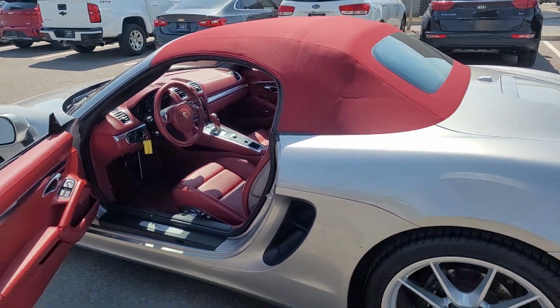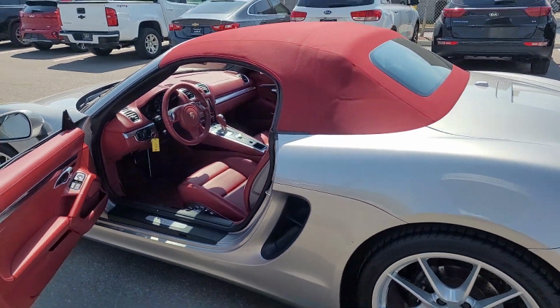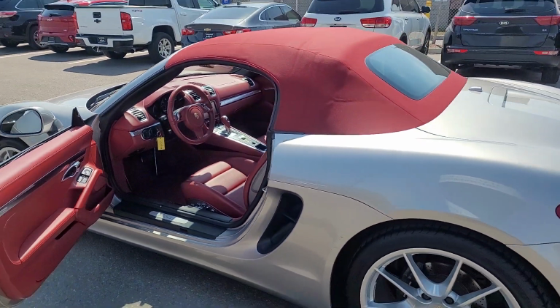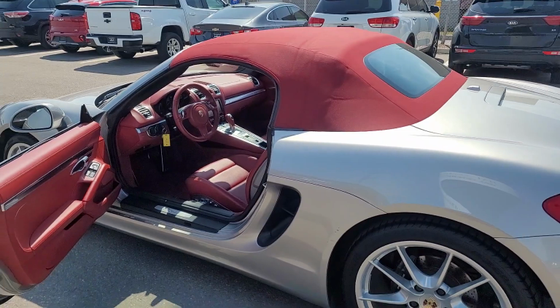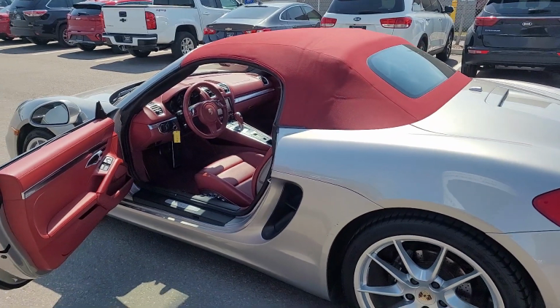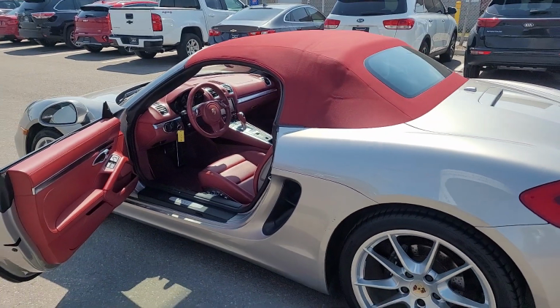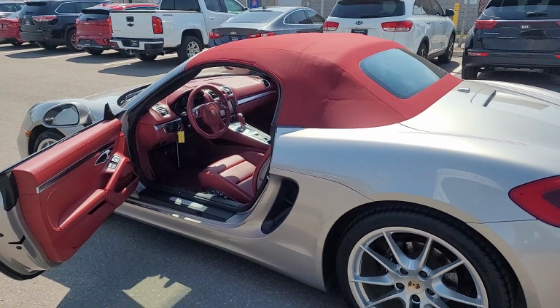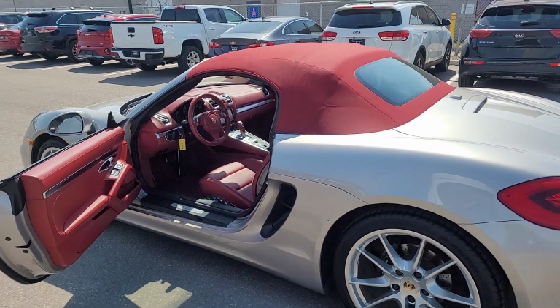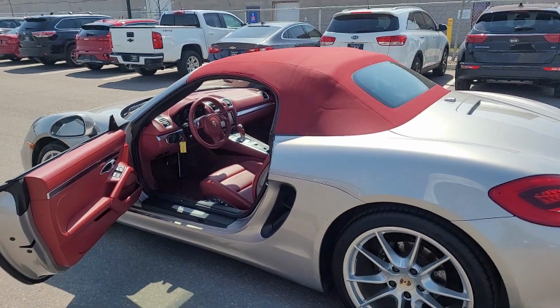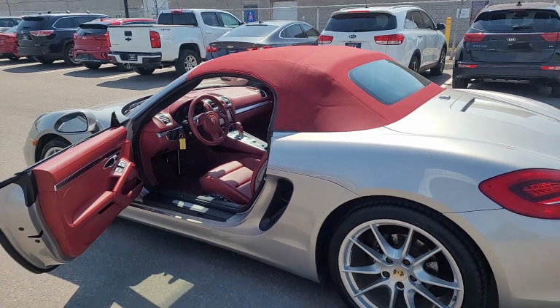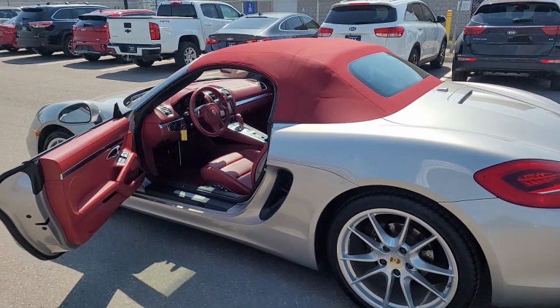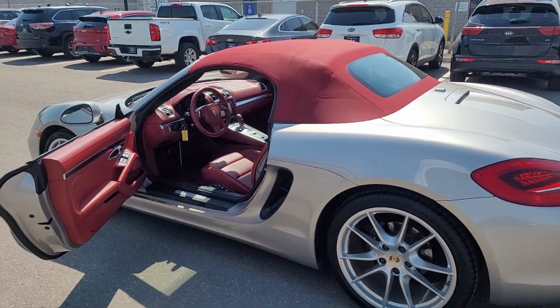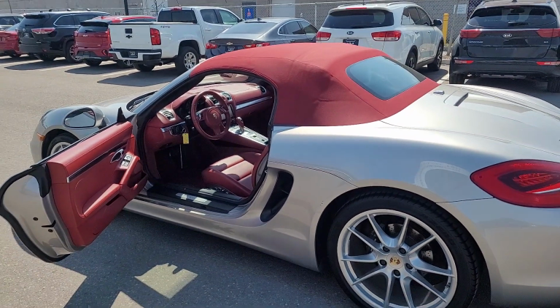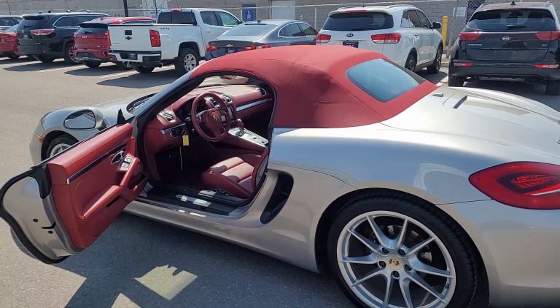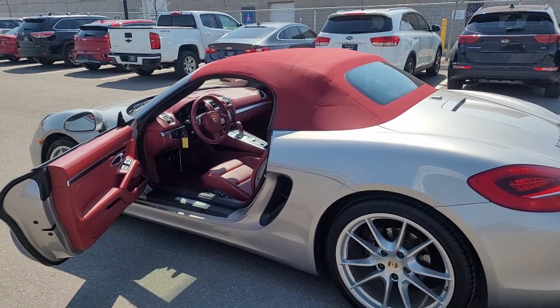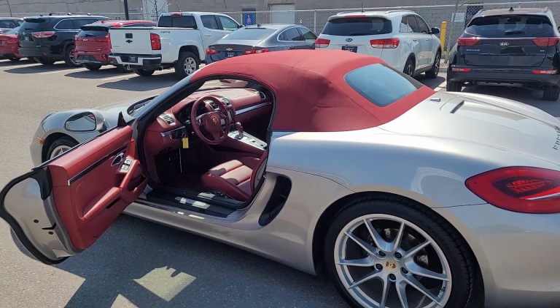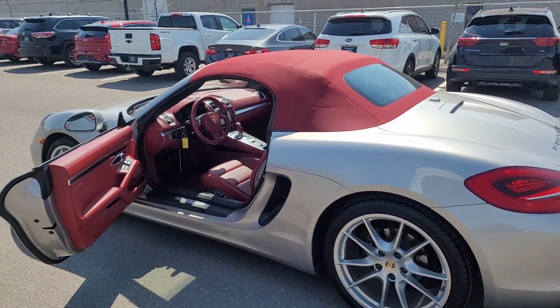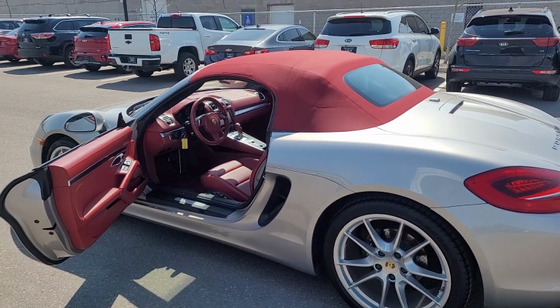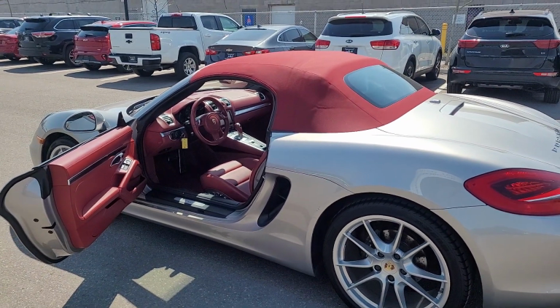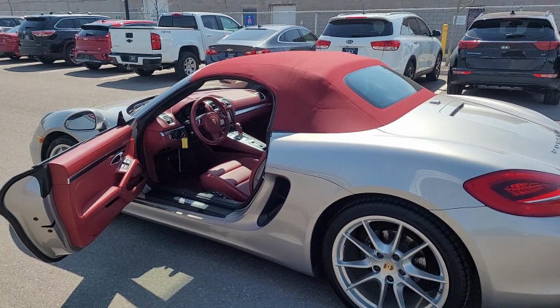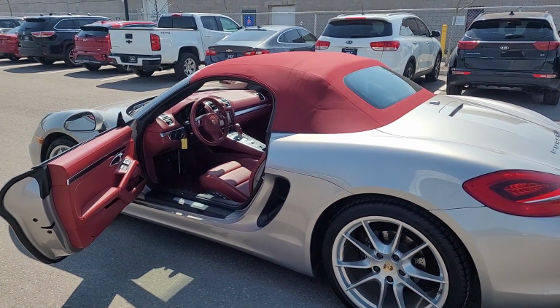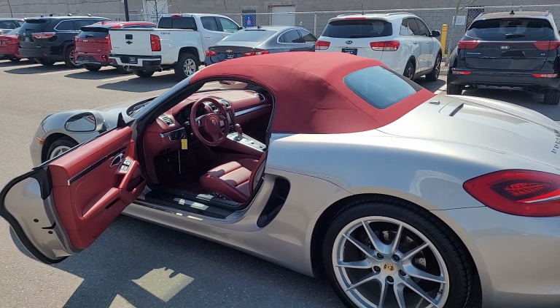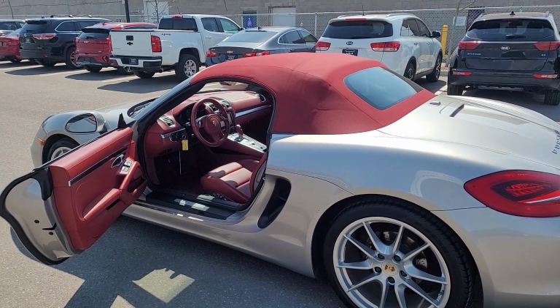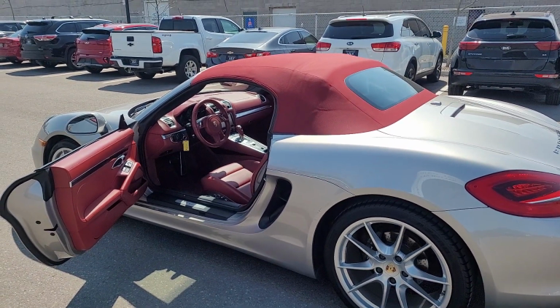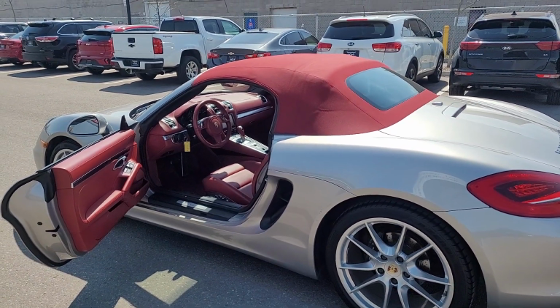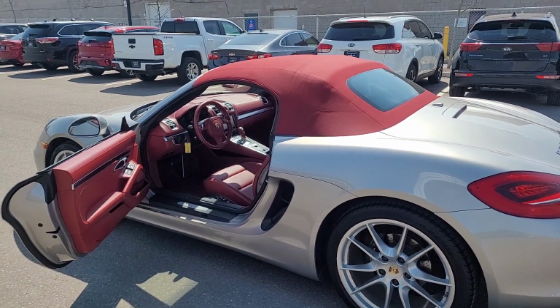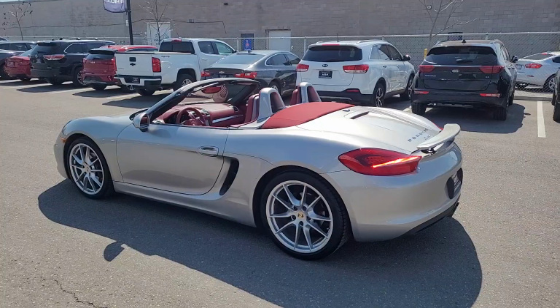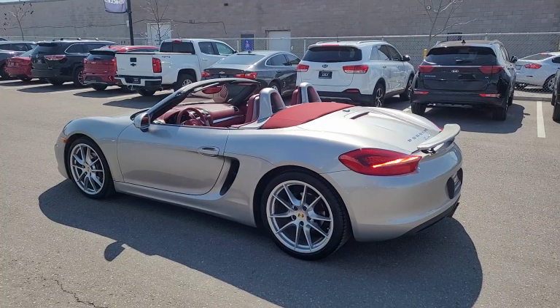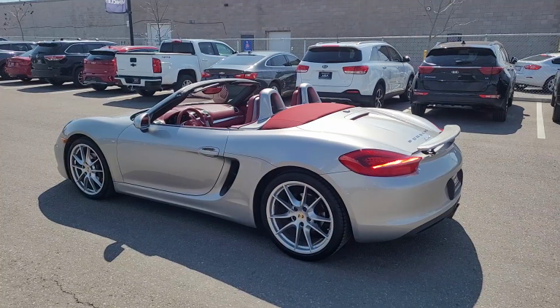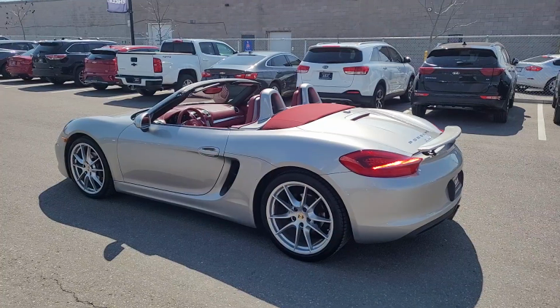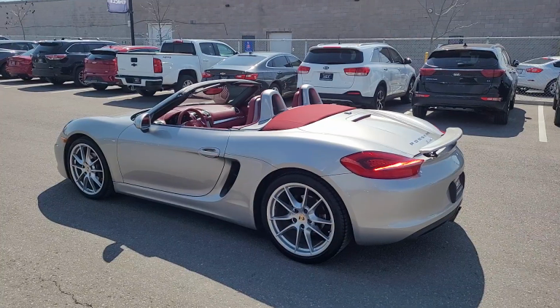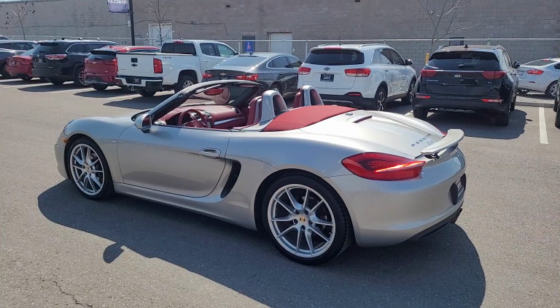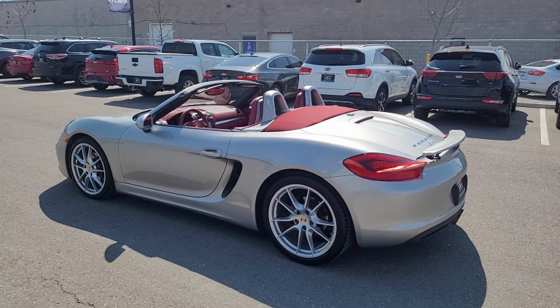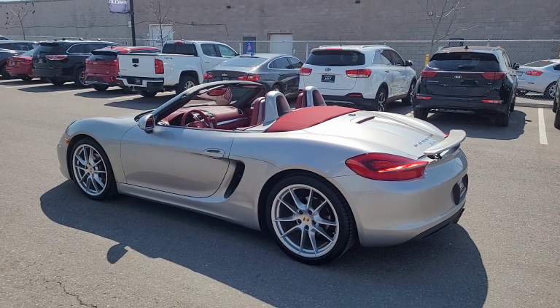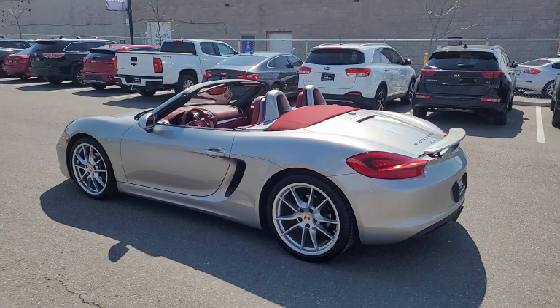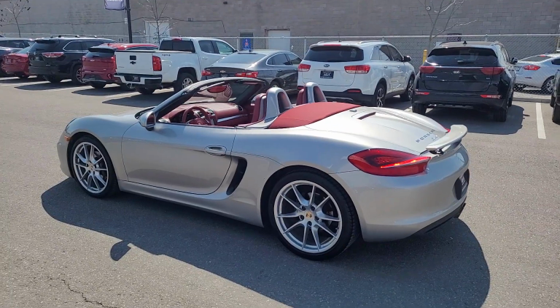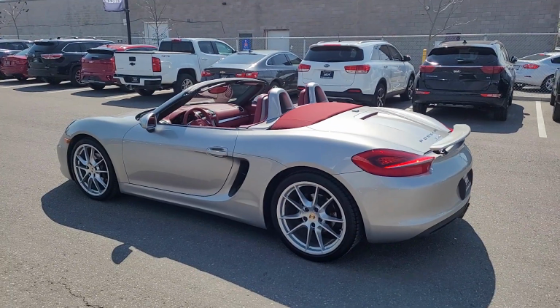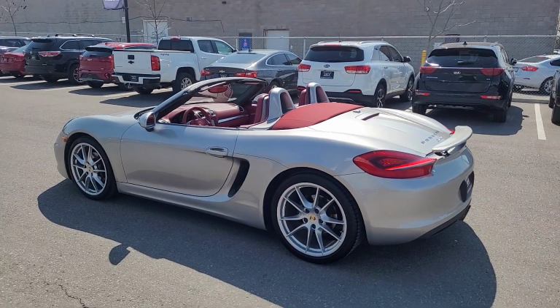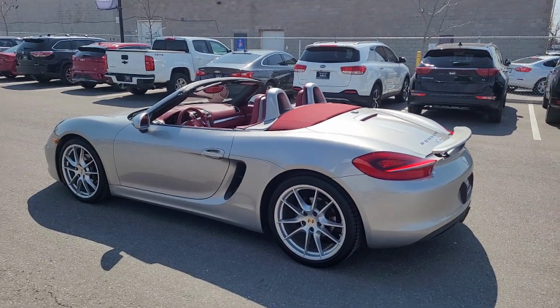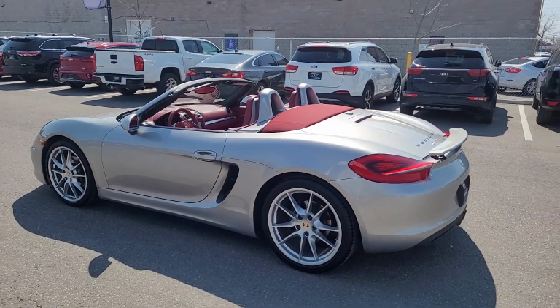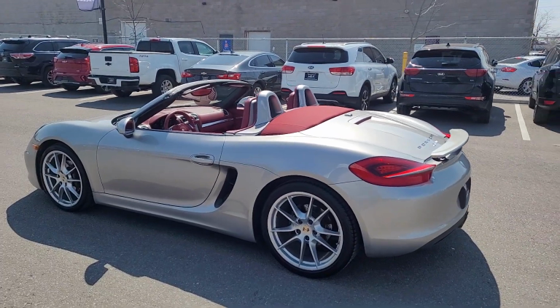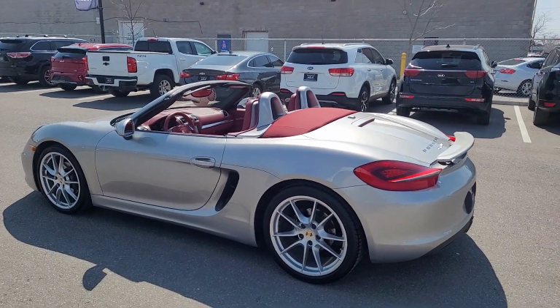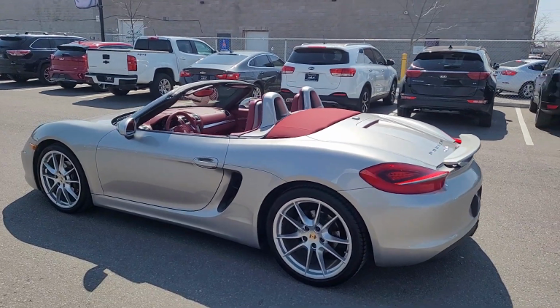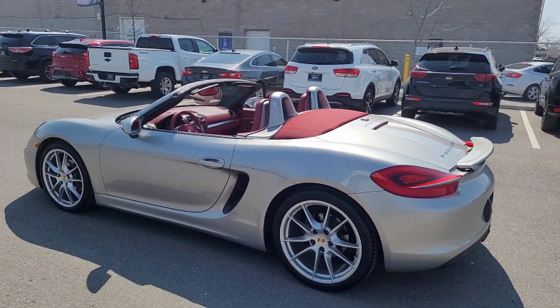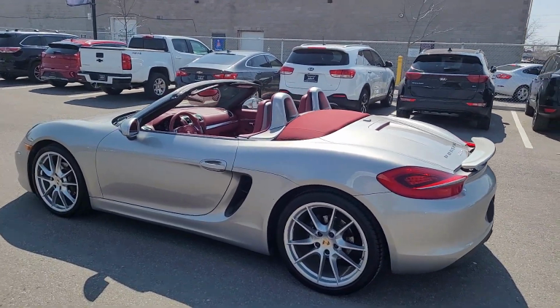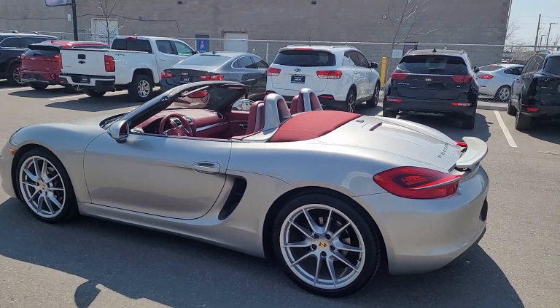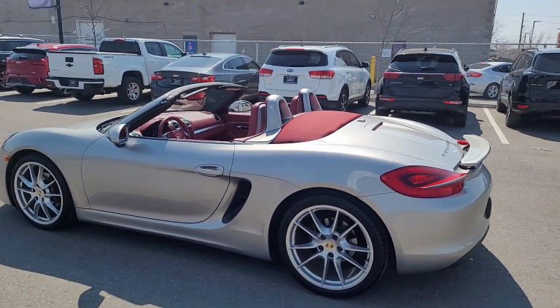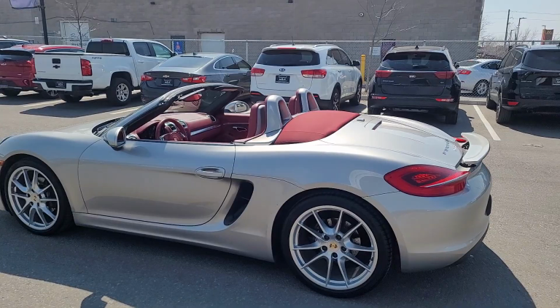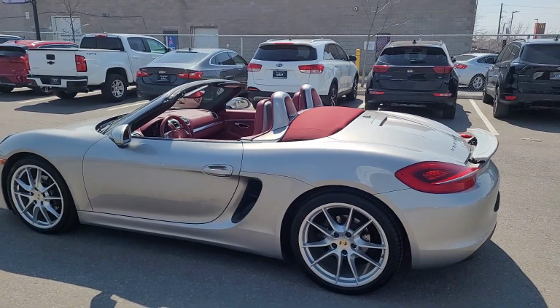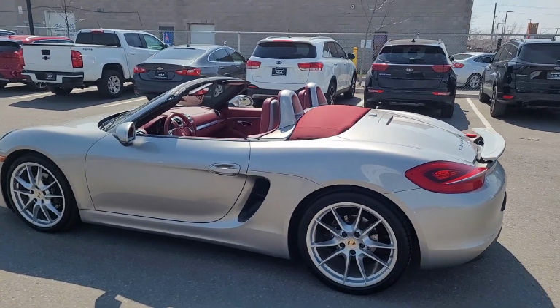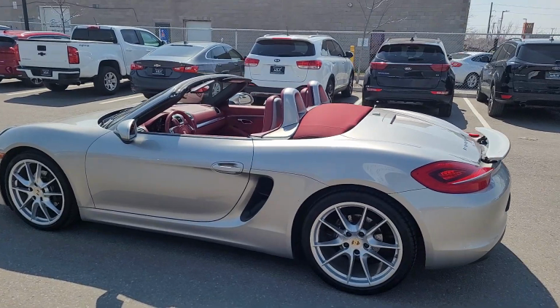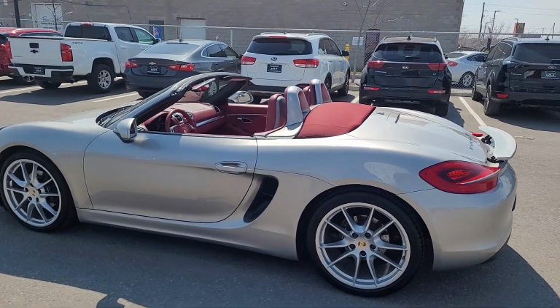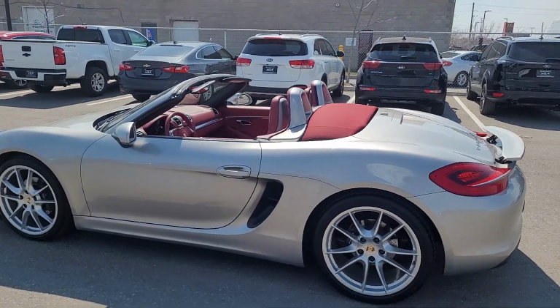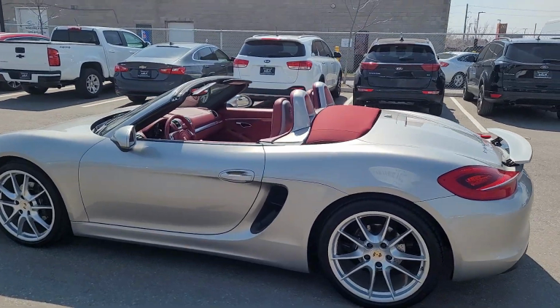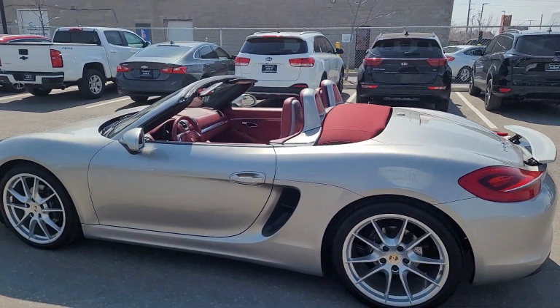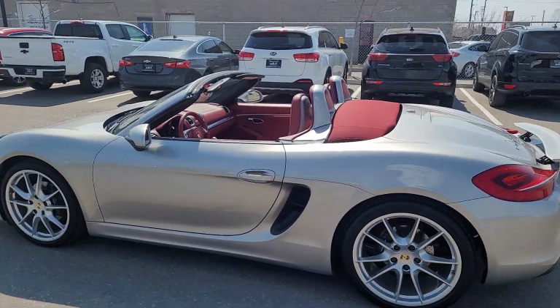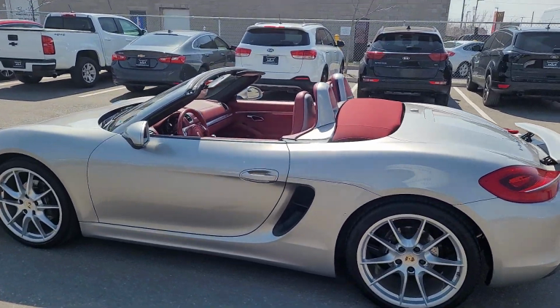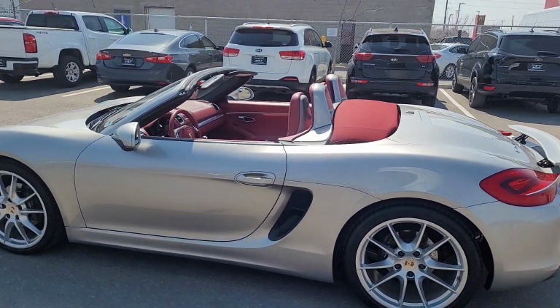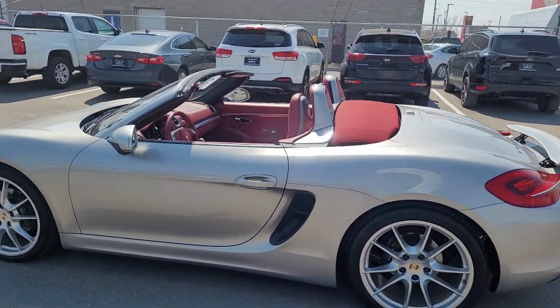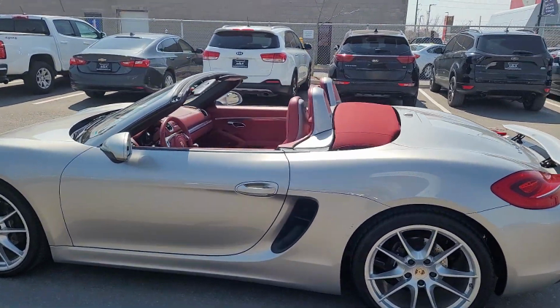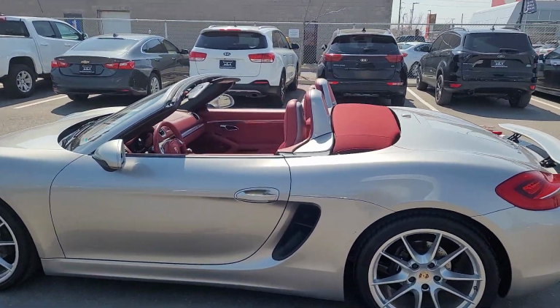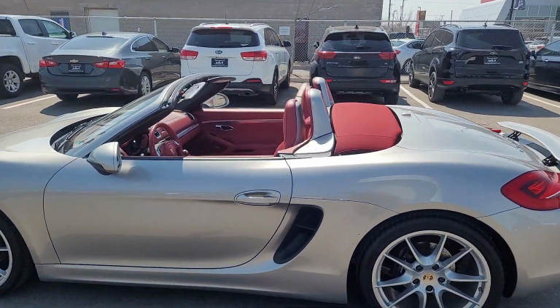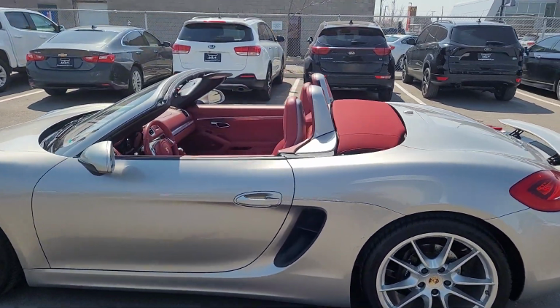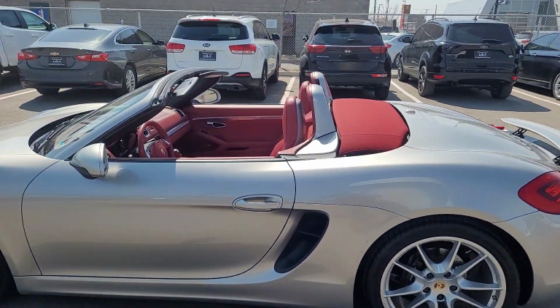And let's see what it looks like with the top down. Wow, very nice.